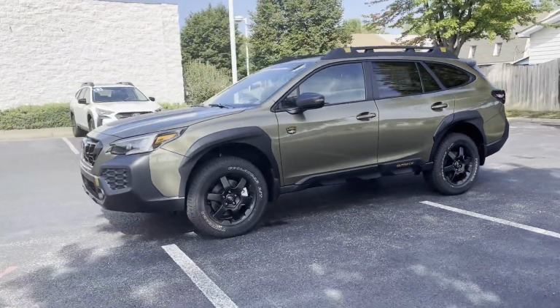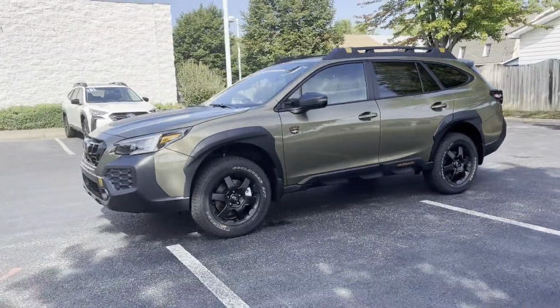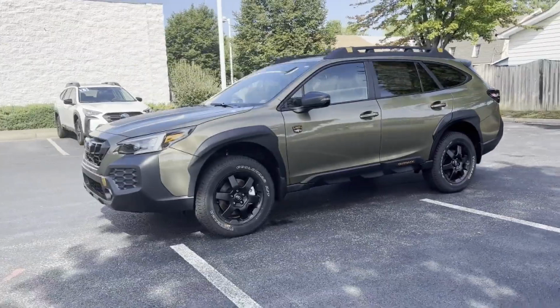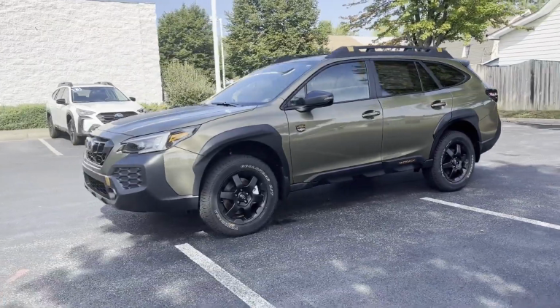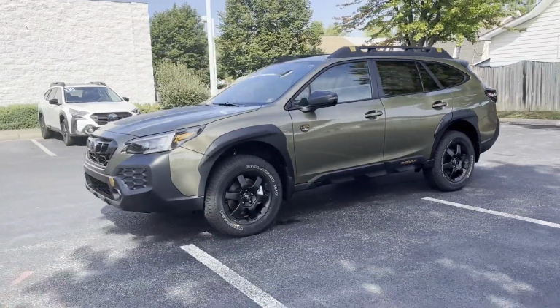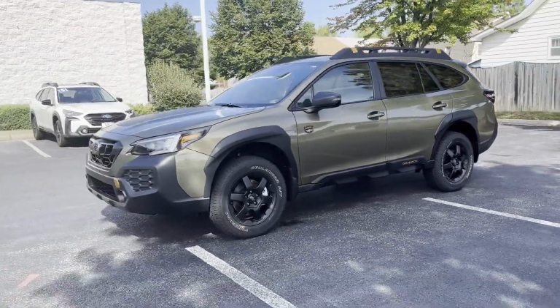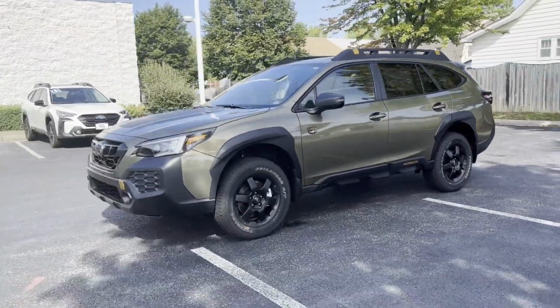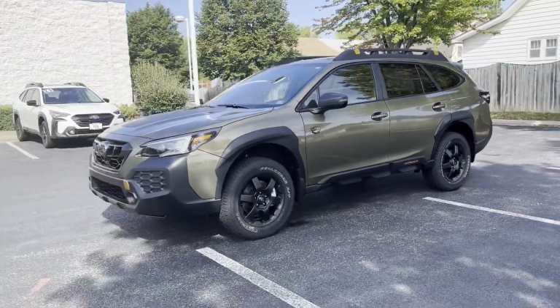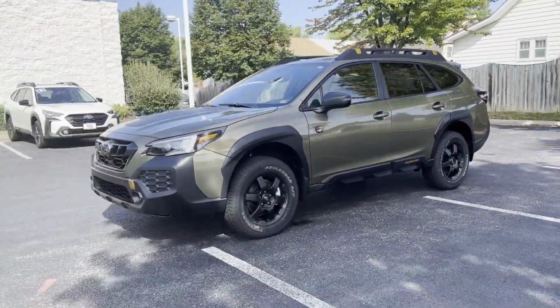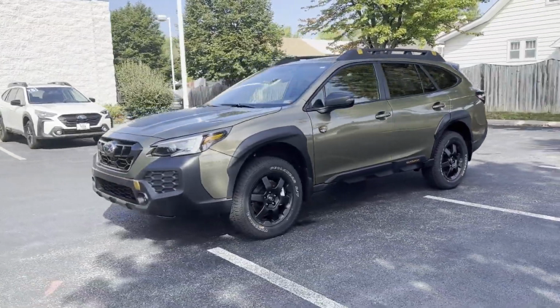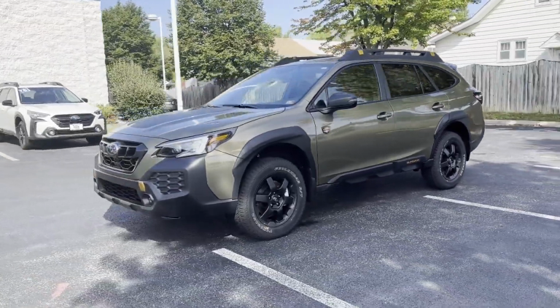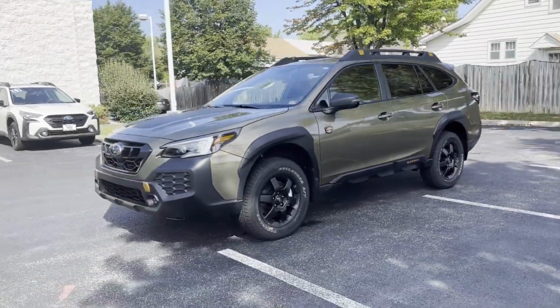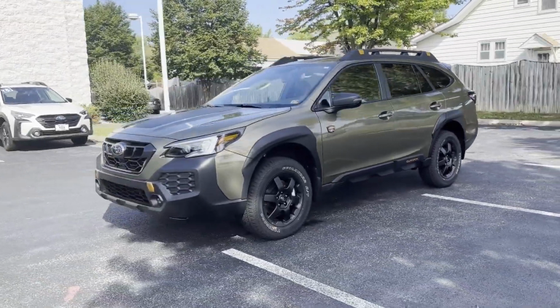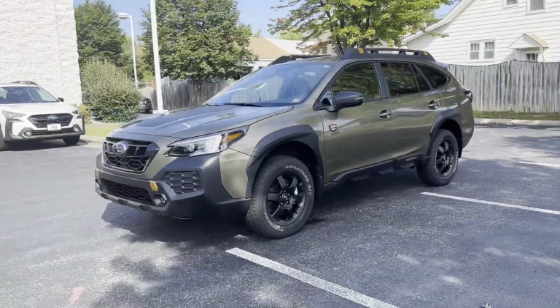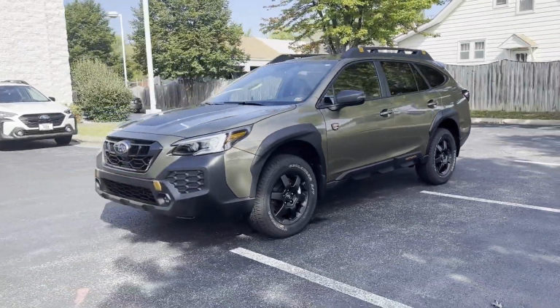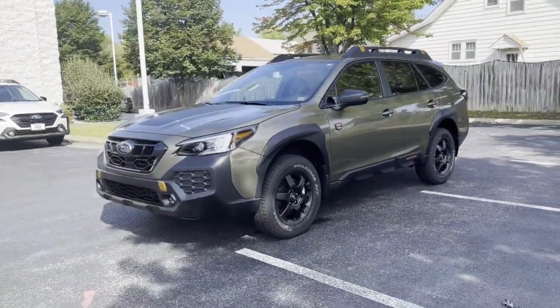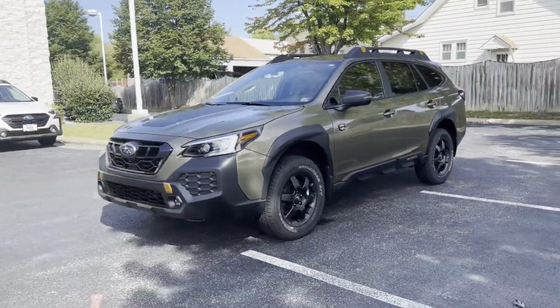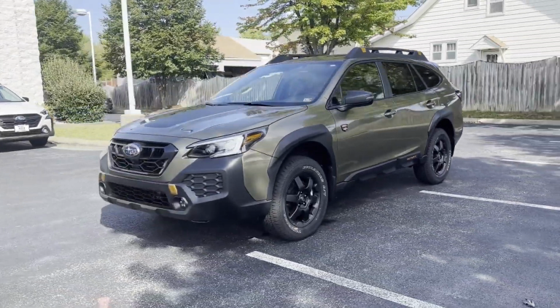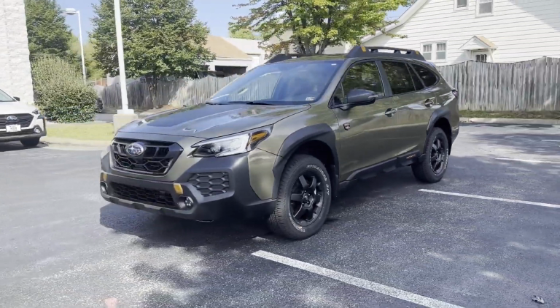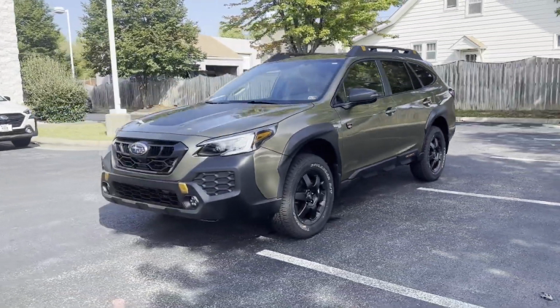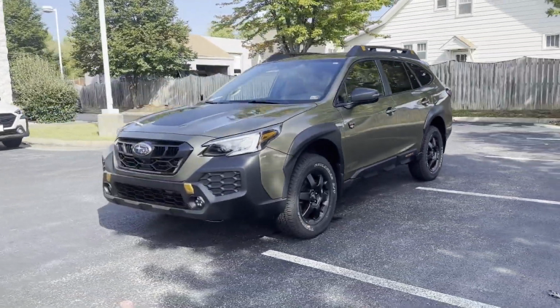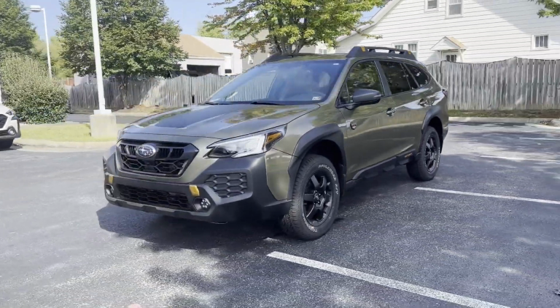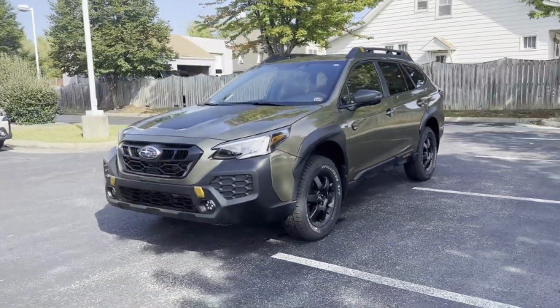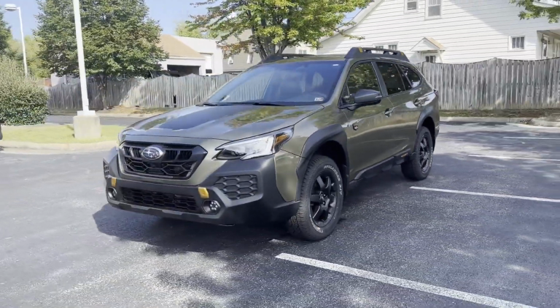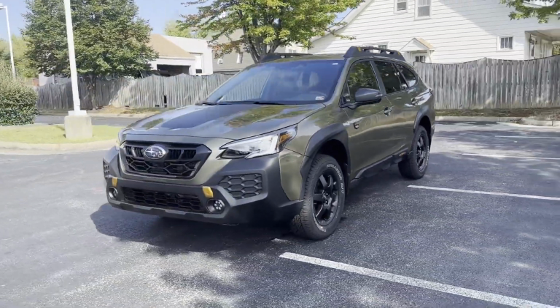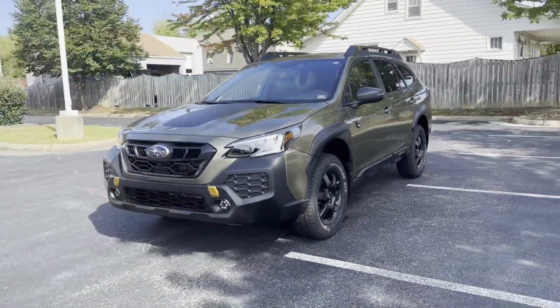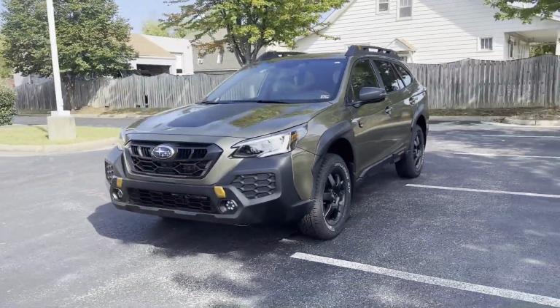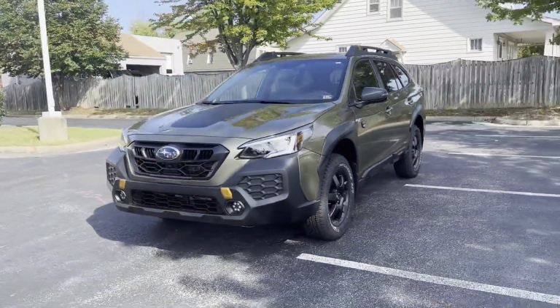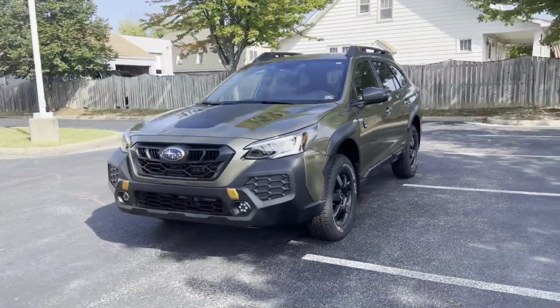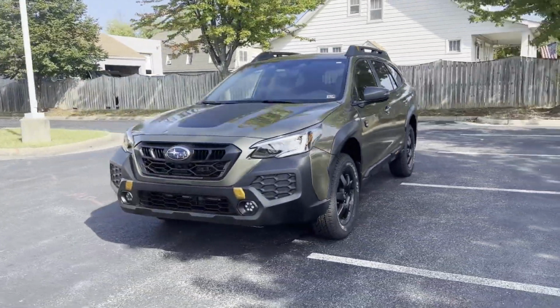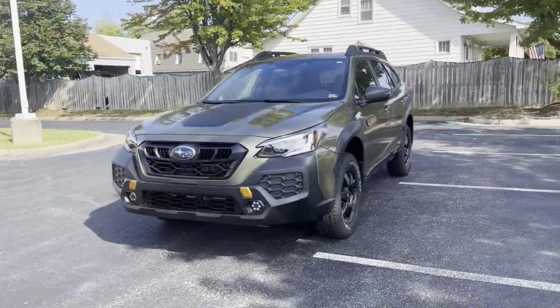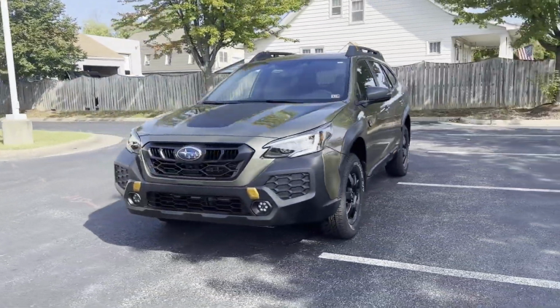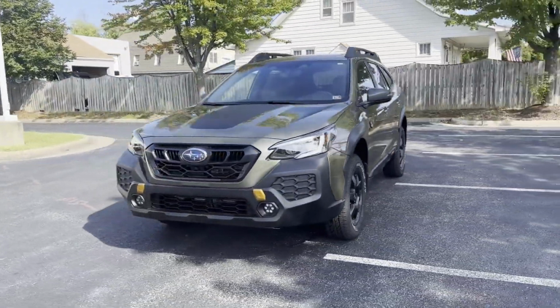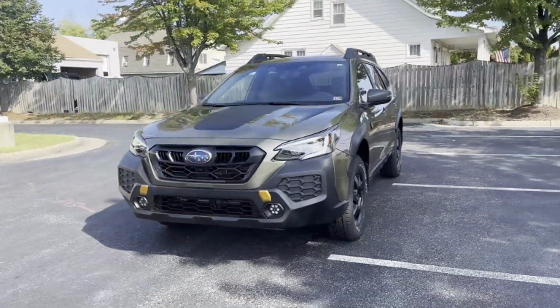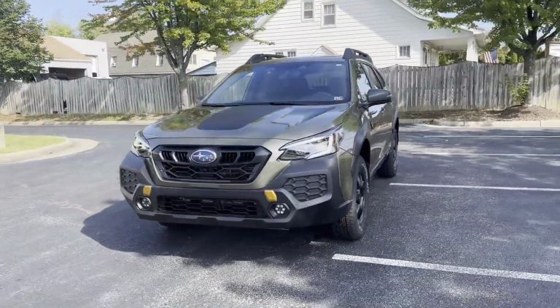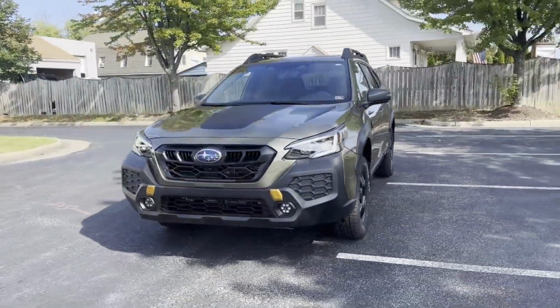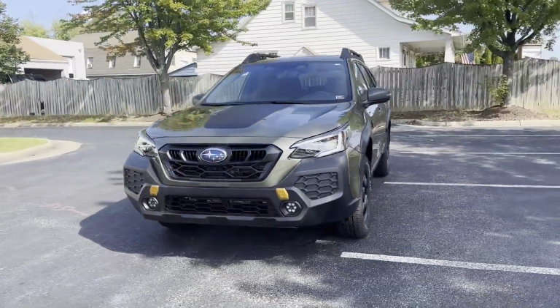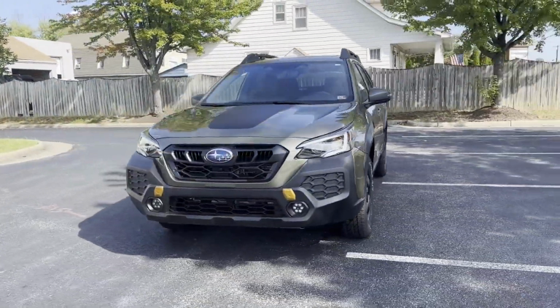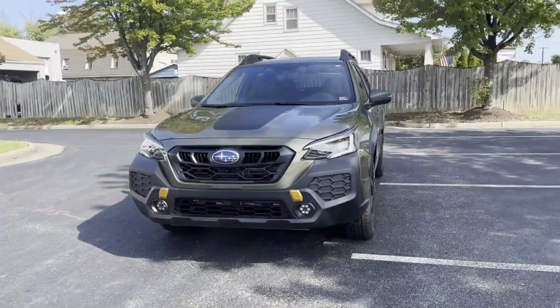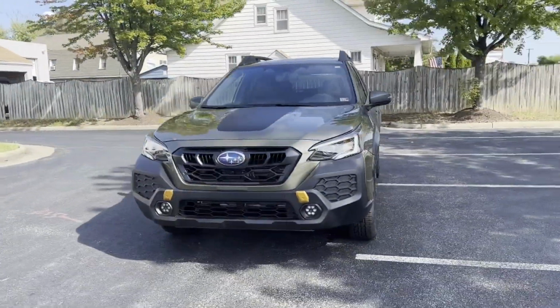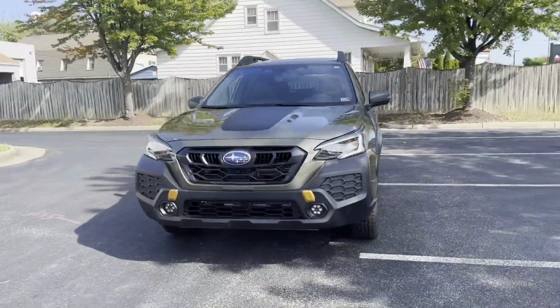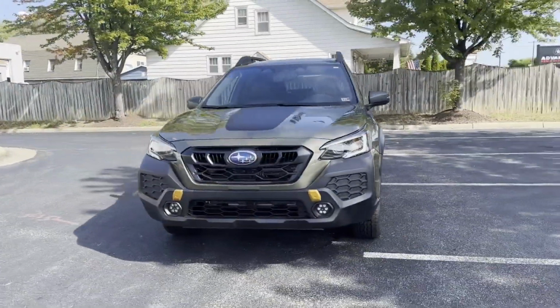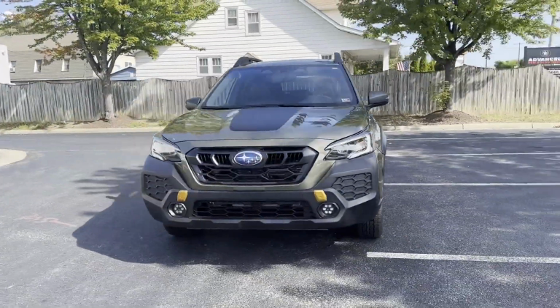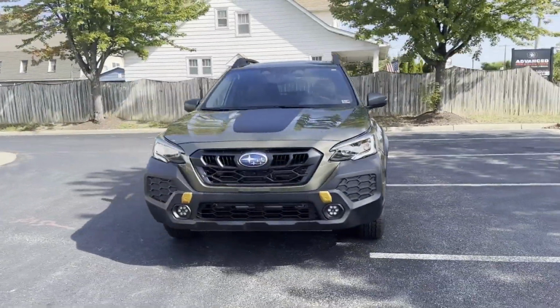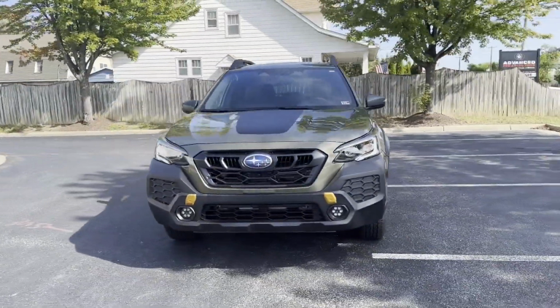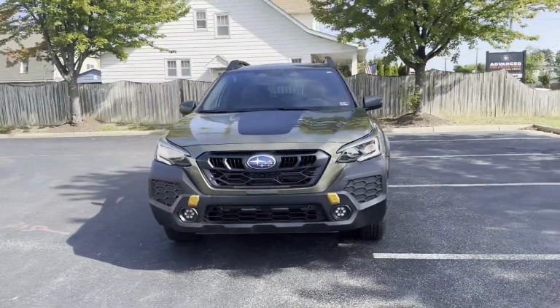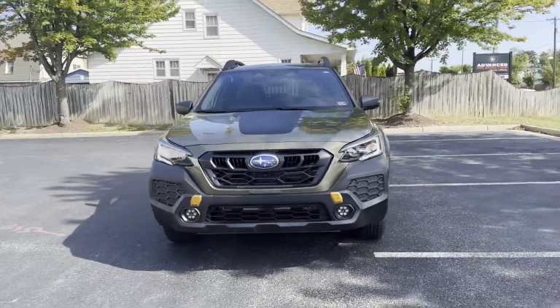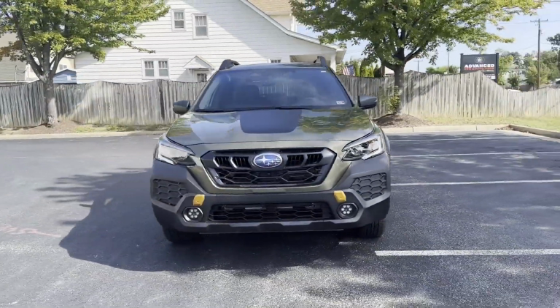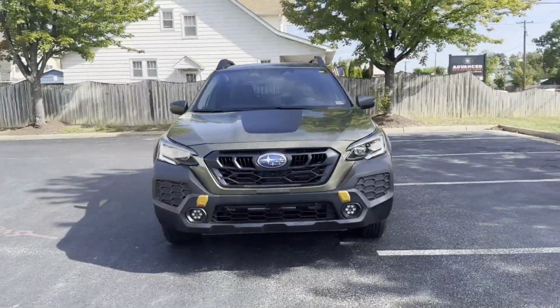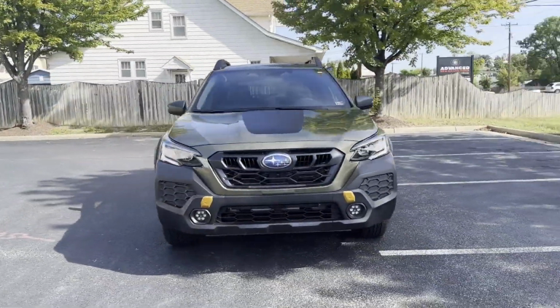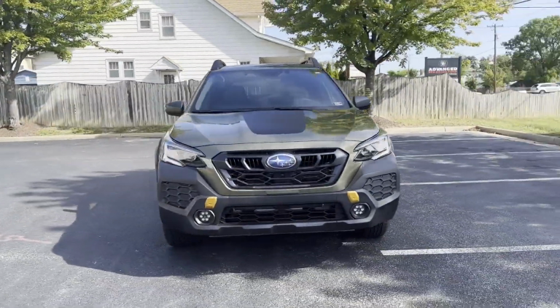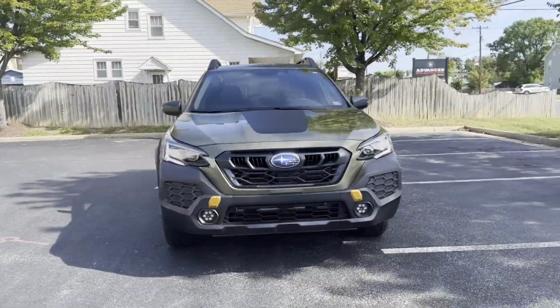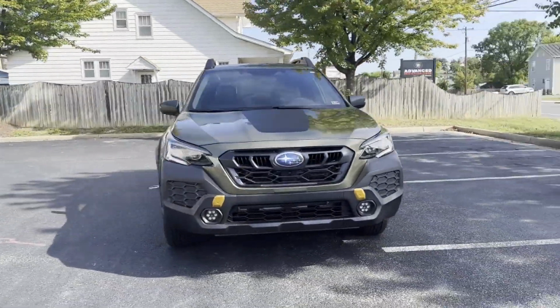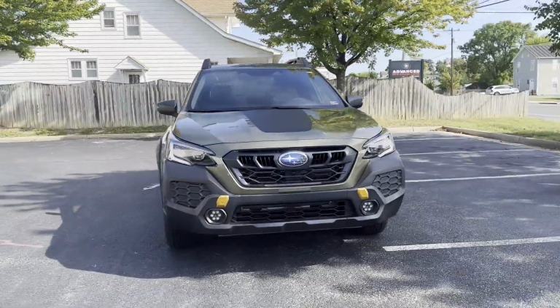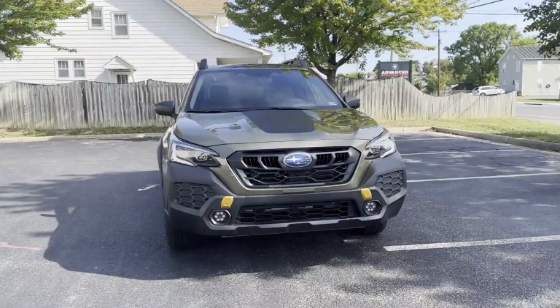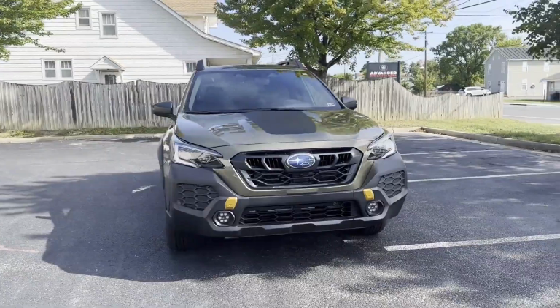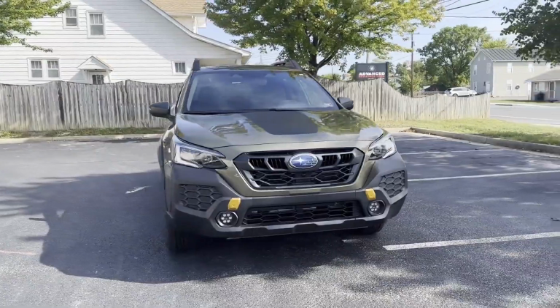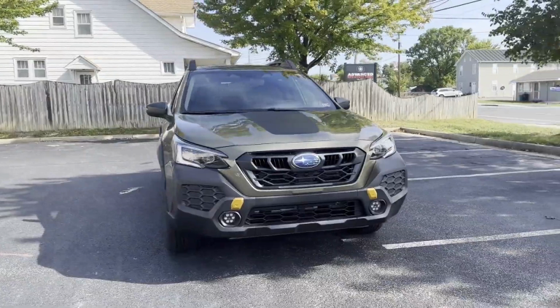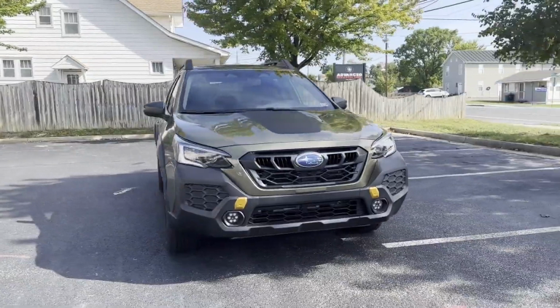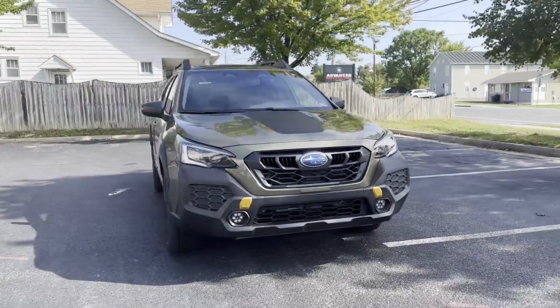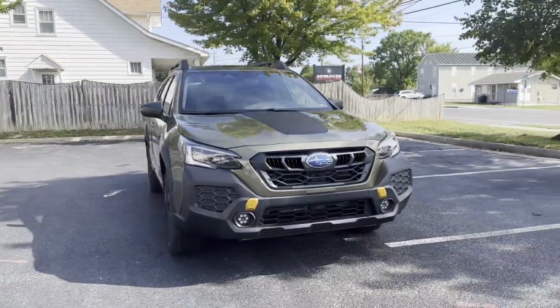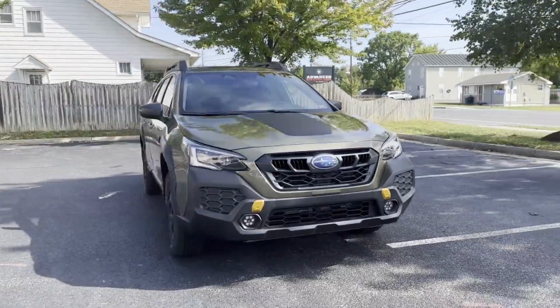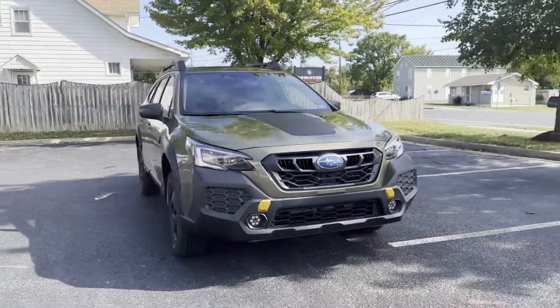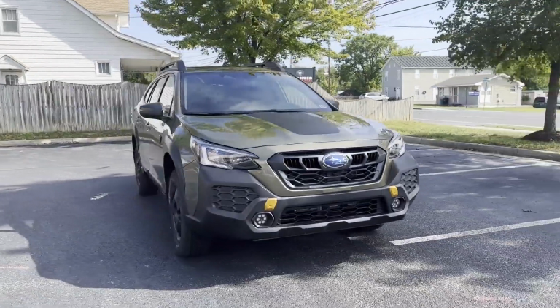Front side airbag, tire pressure monitor, fog lights. Take home the car of your dreams today.